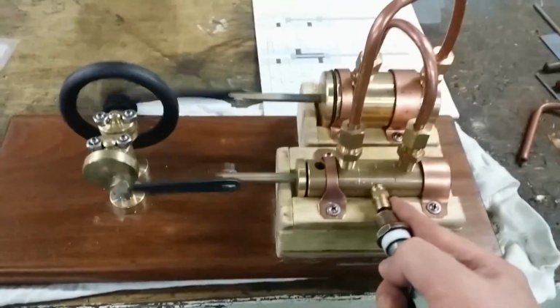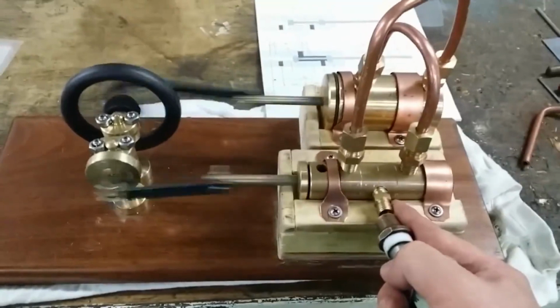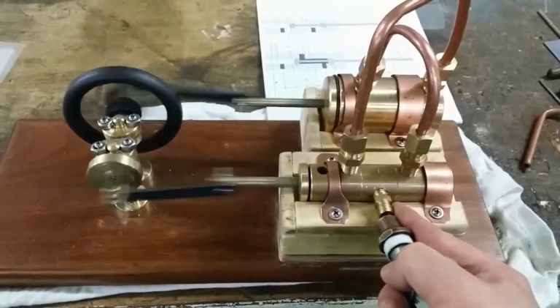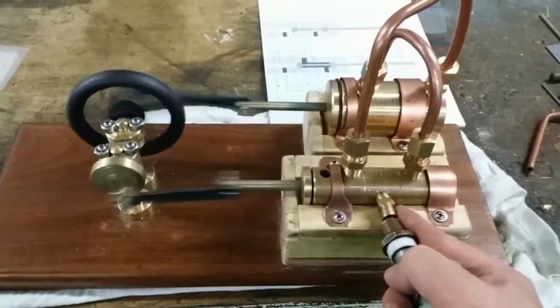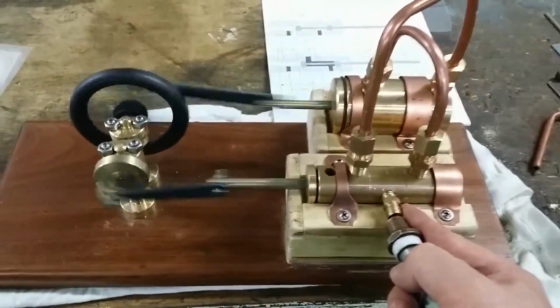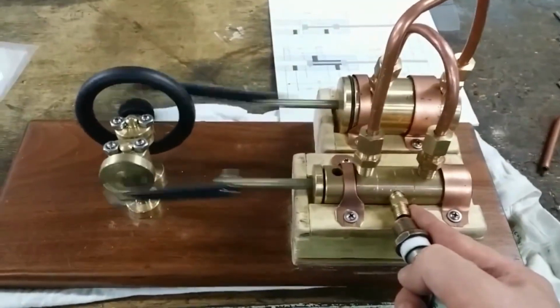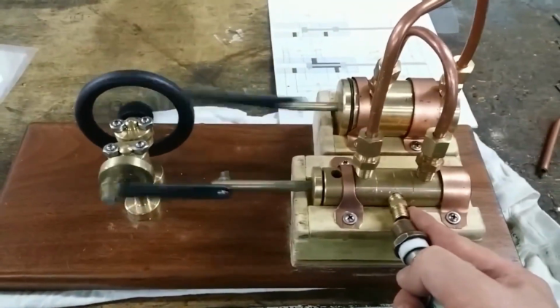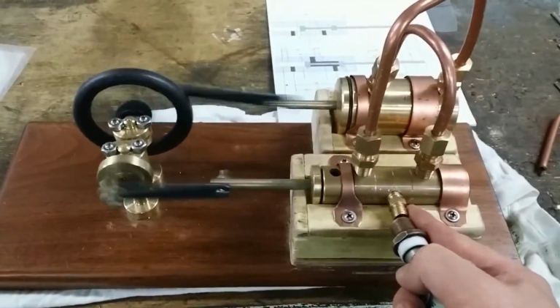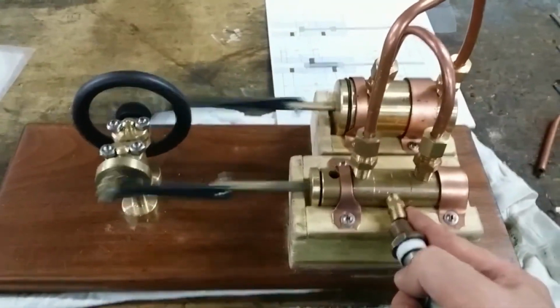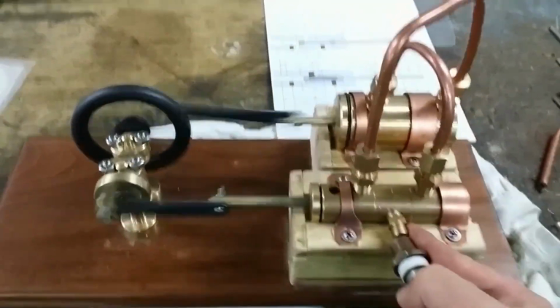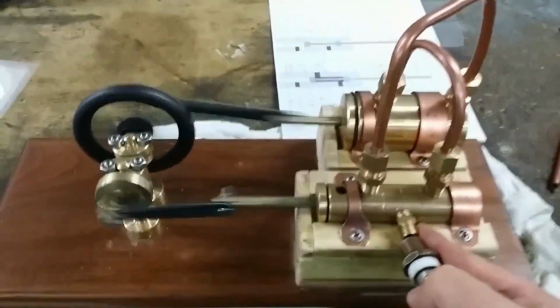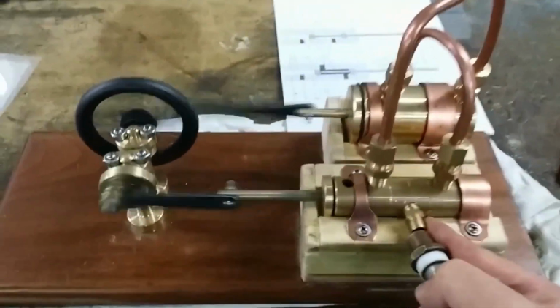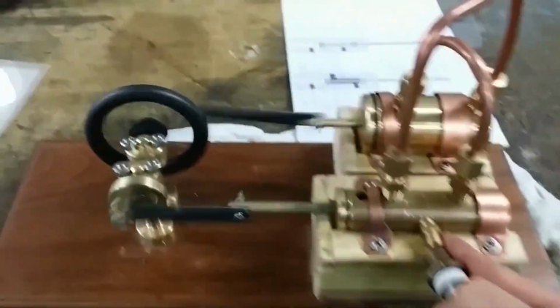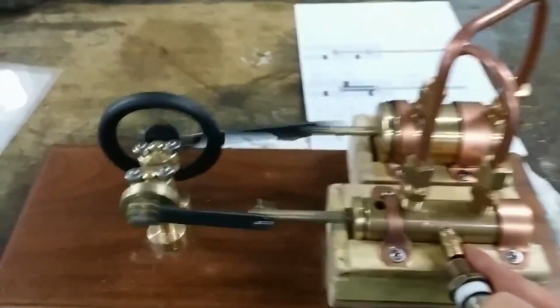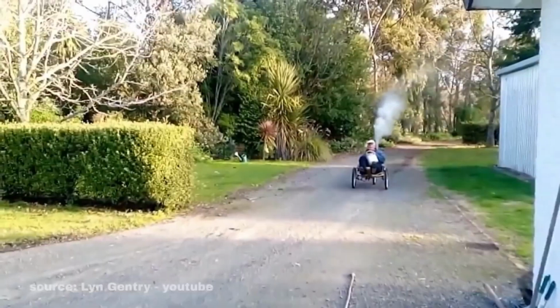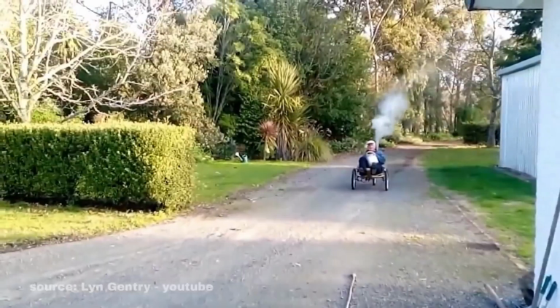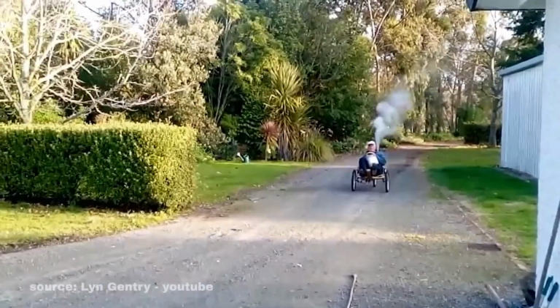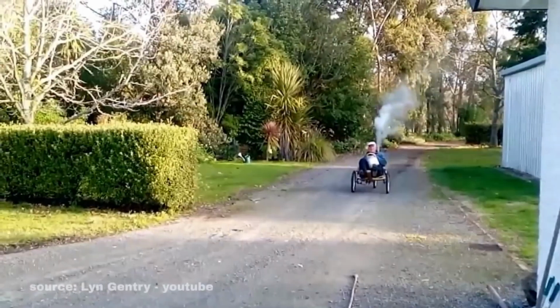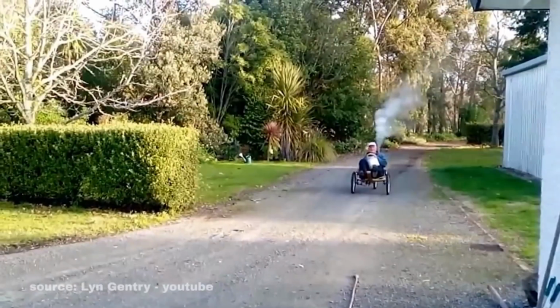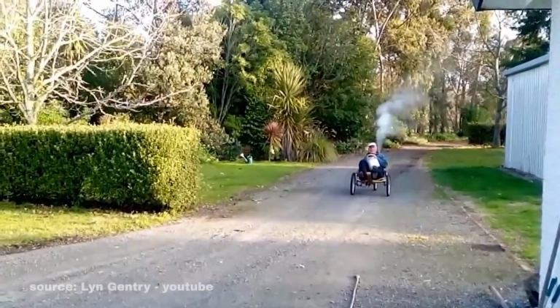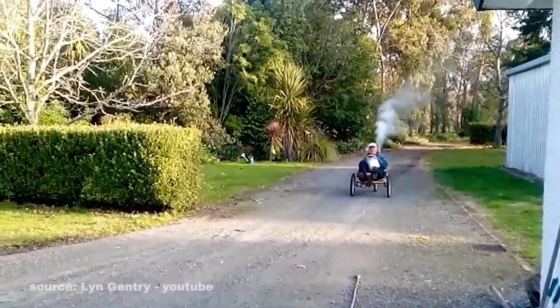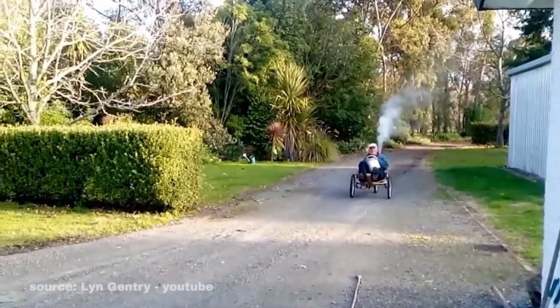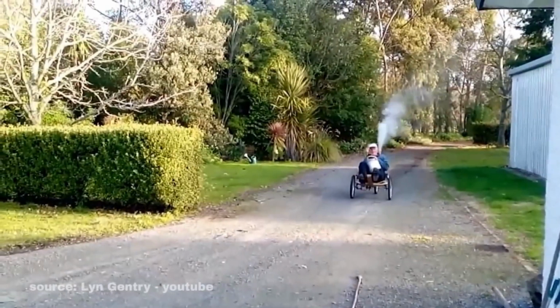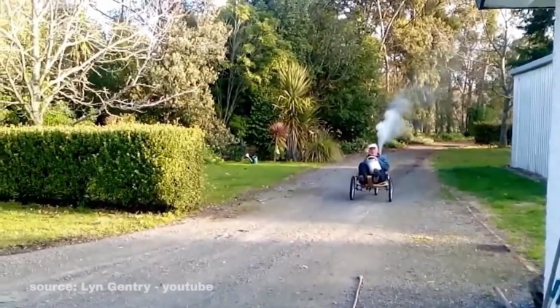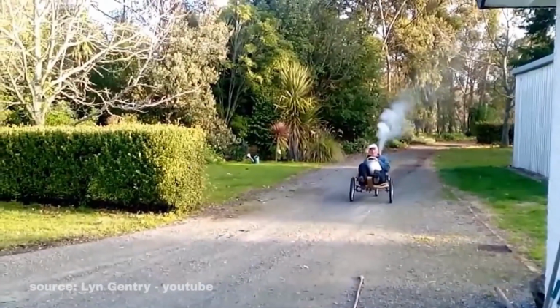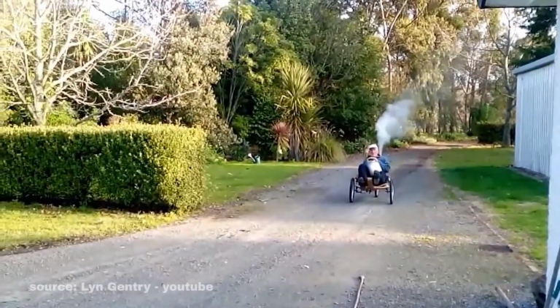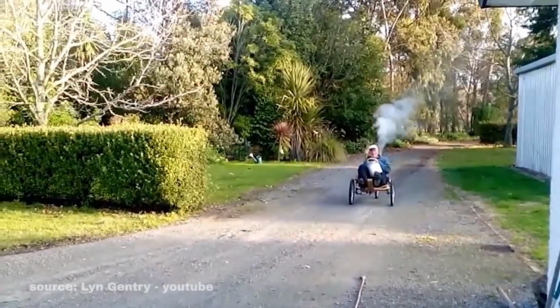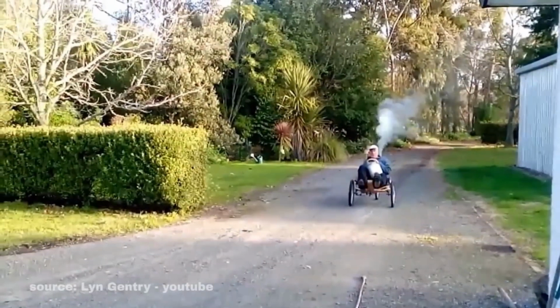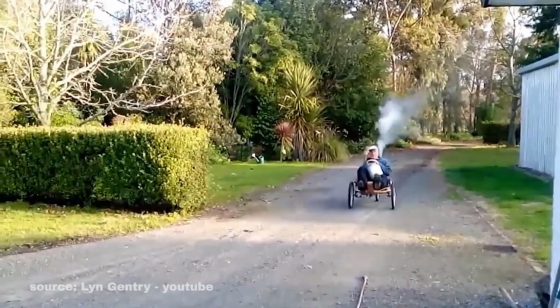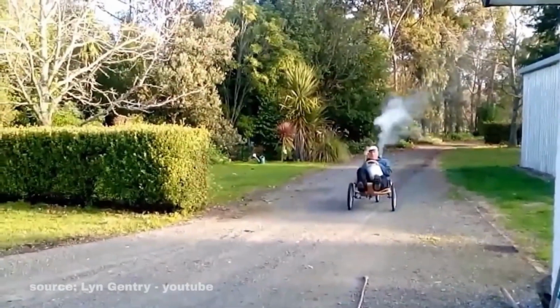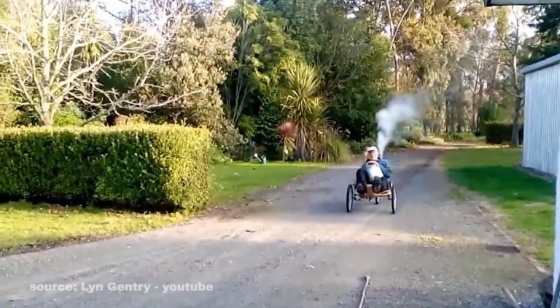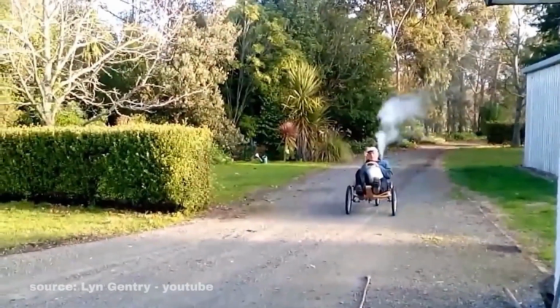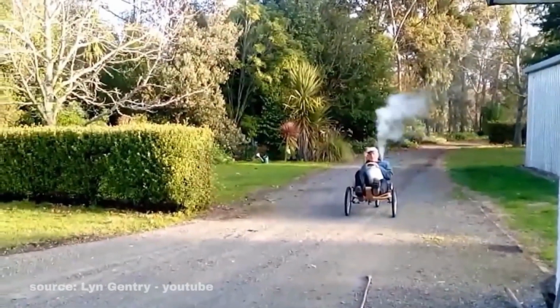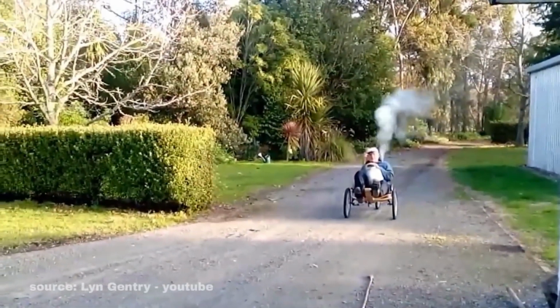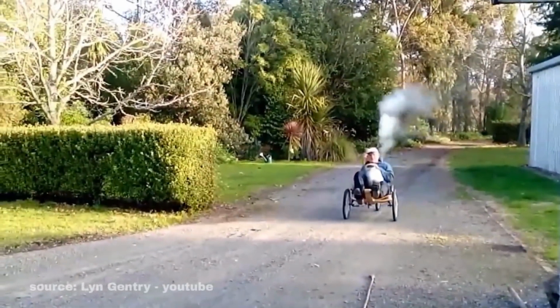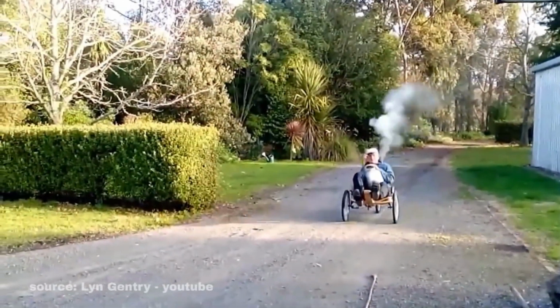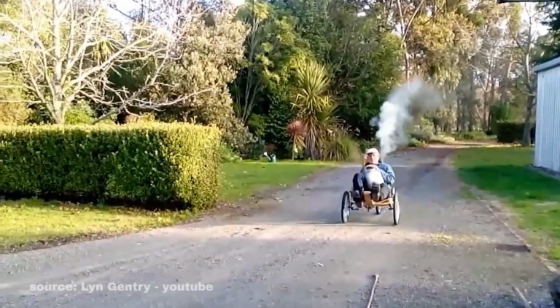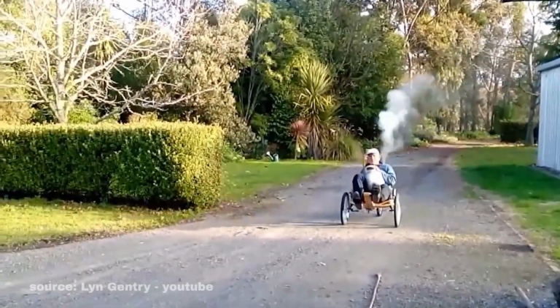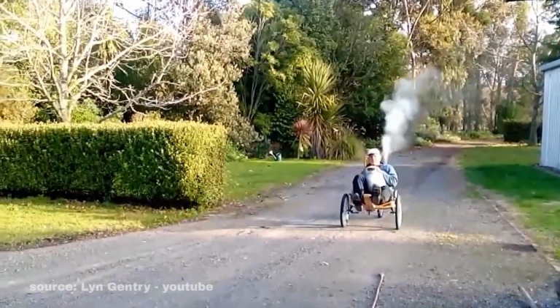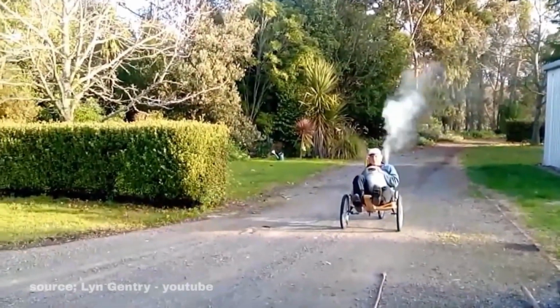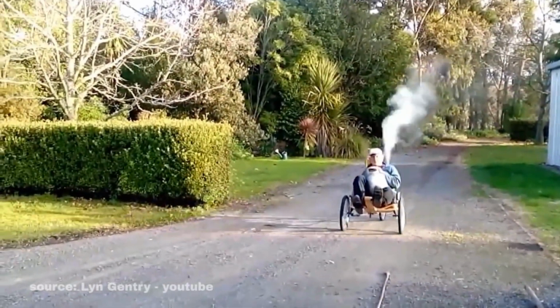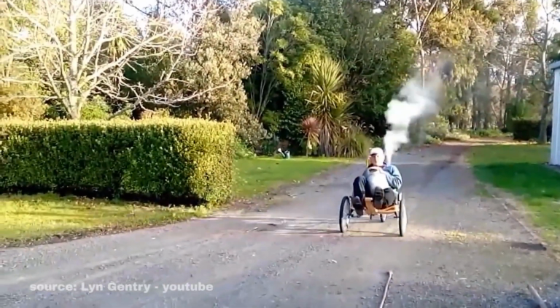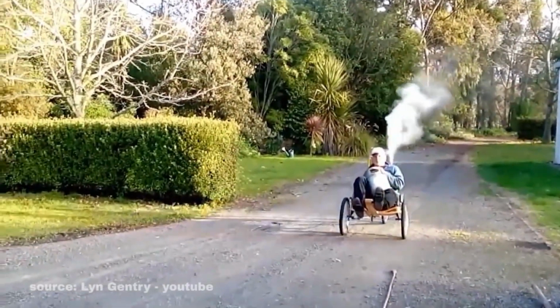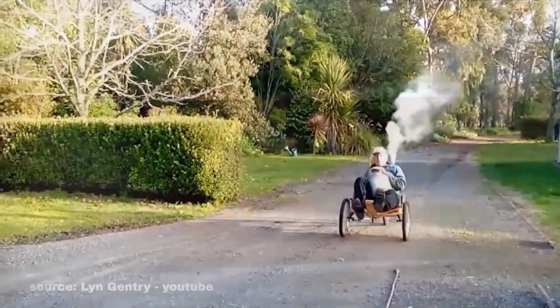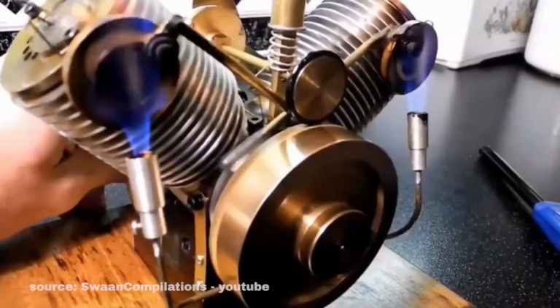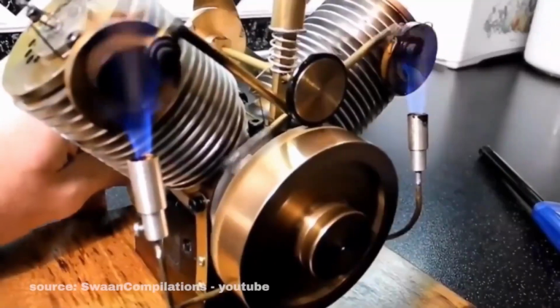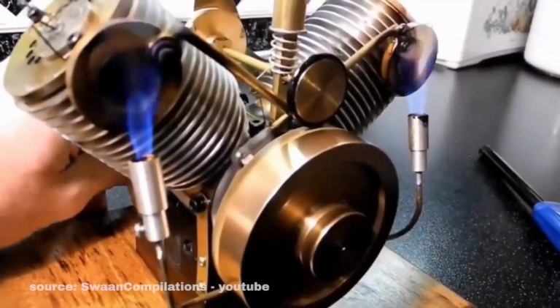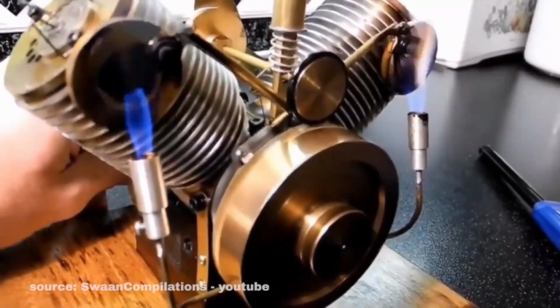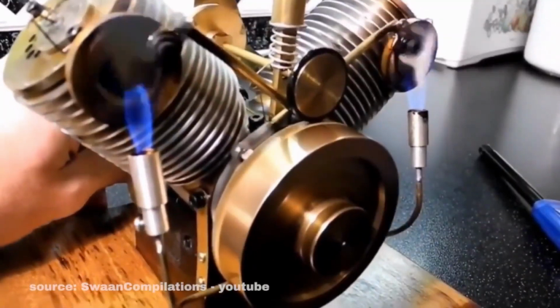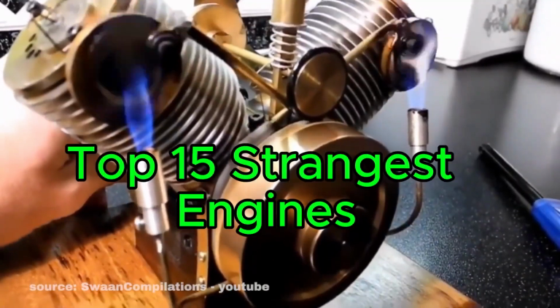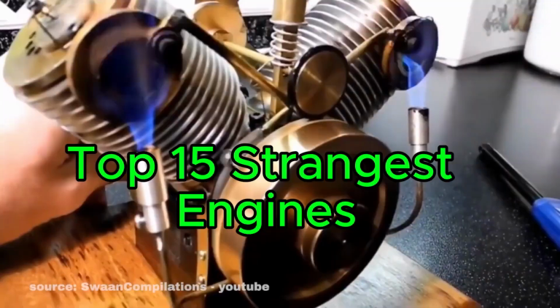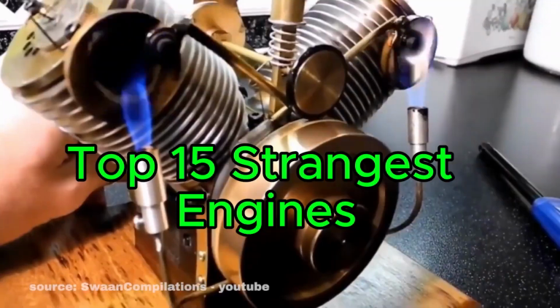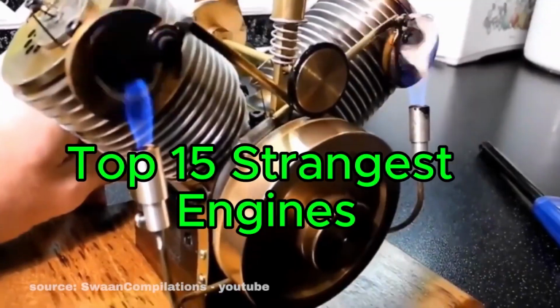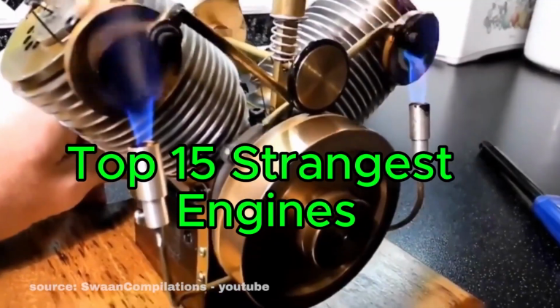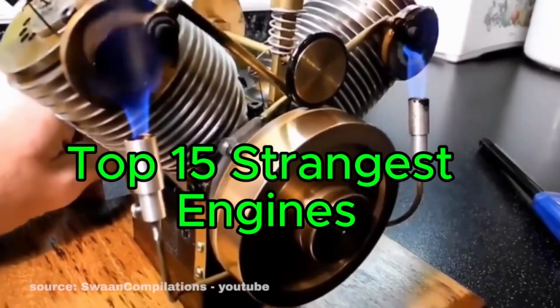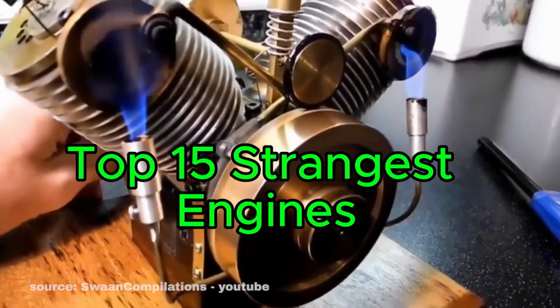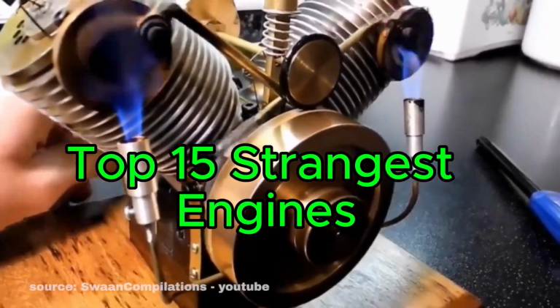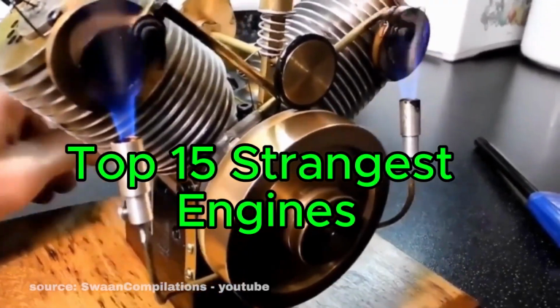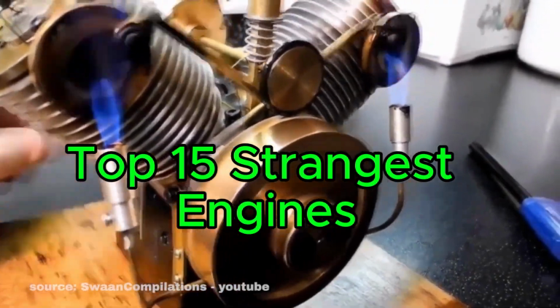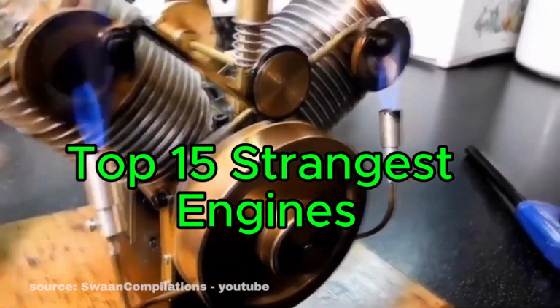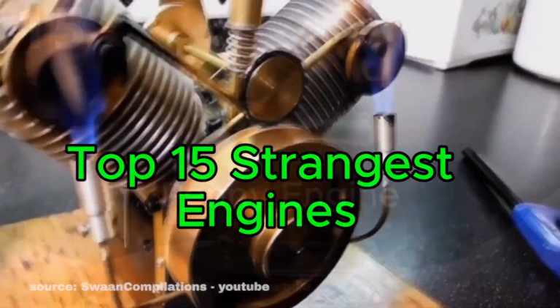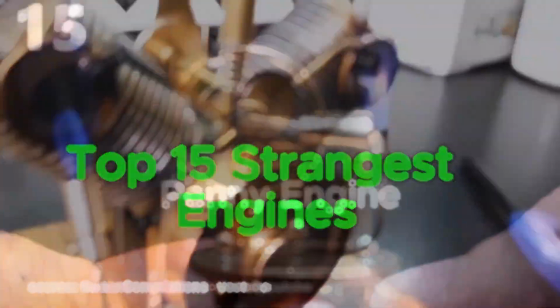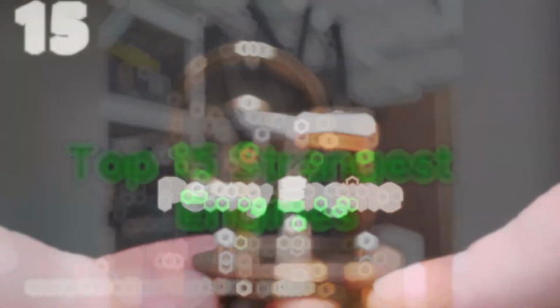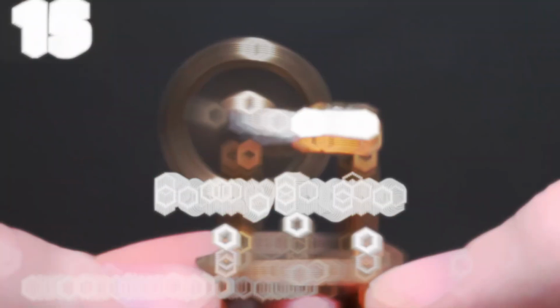Tiny penny engines and unusual inventions built for the strangest purposes. Here are 15 of the most bizarre engines ever created.